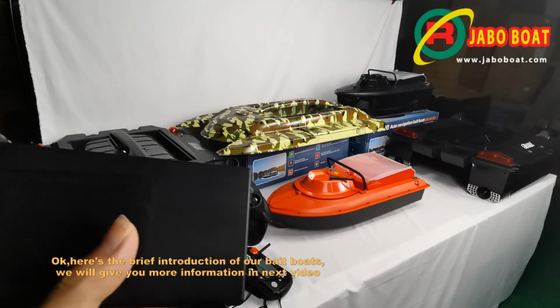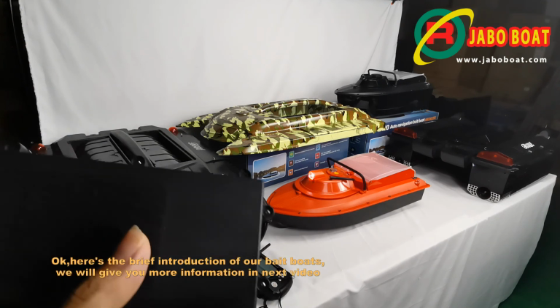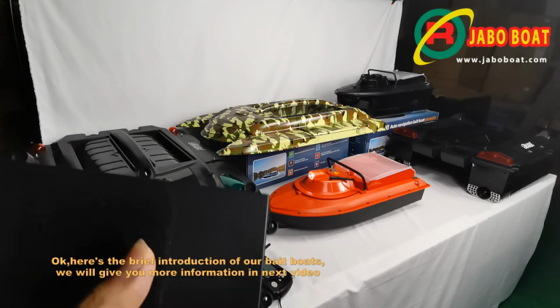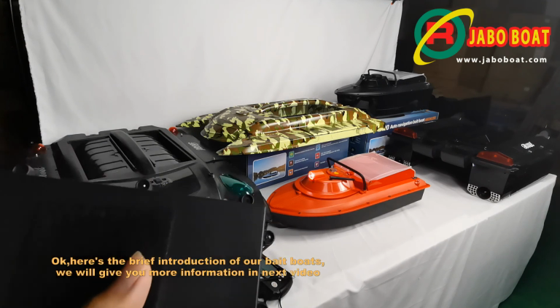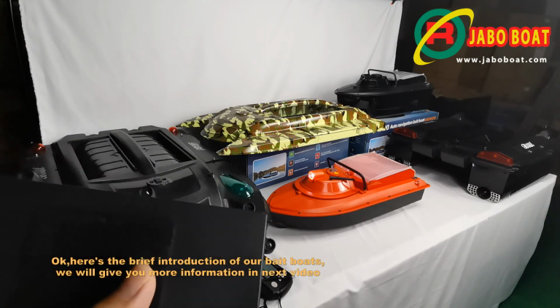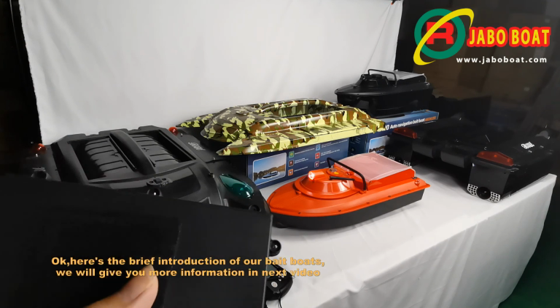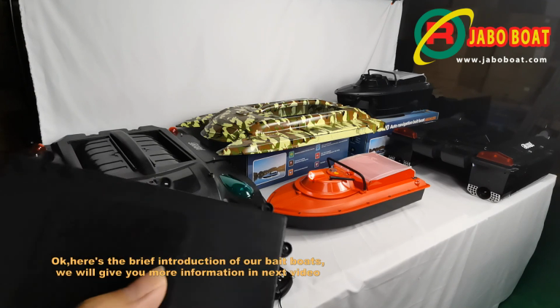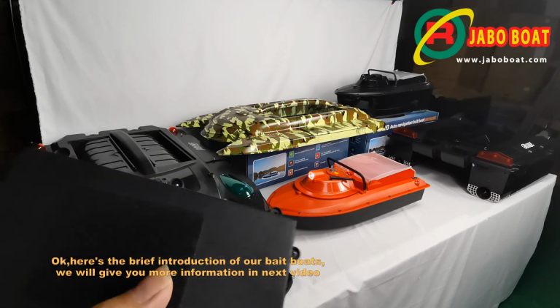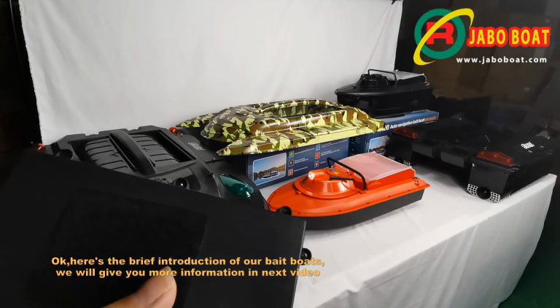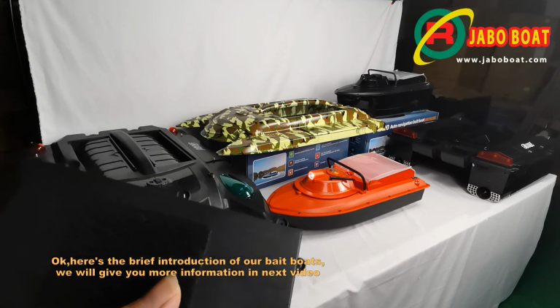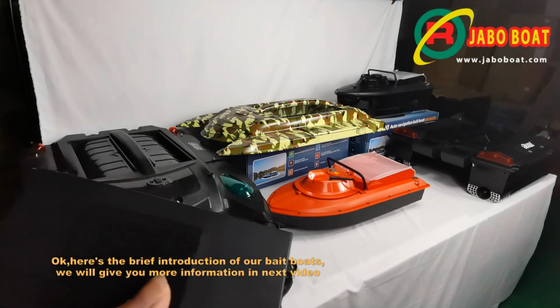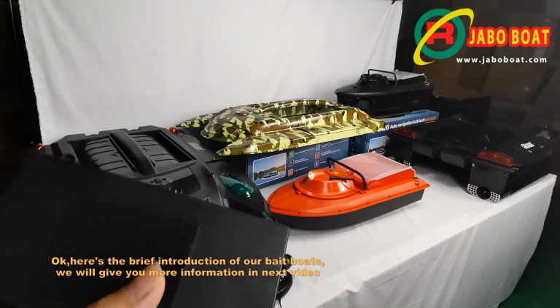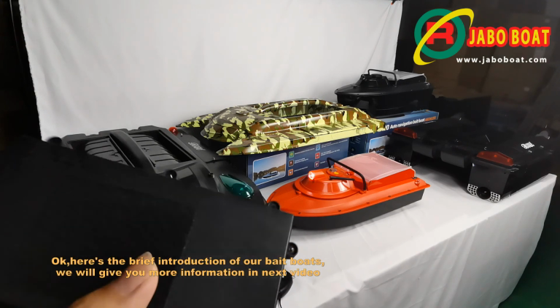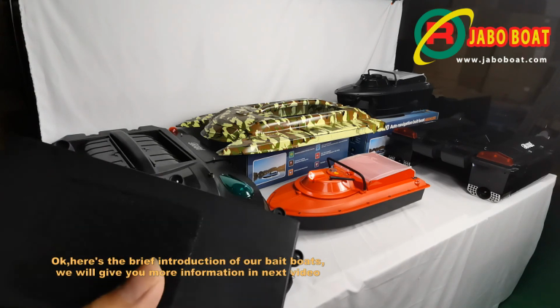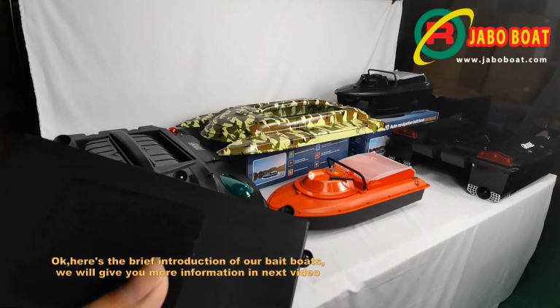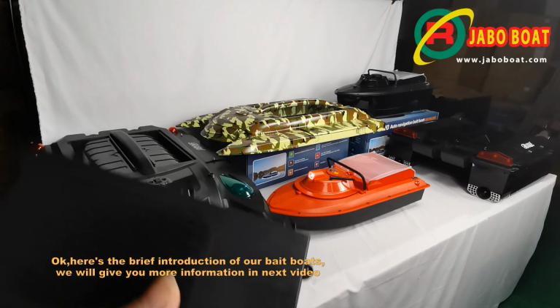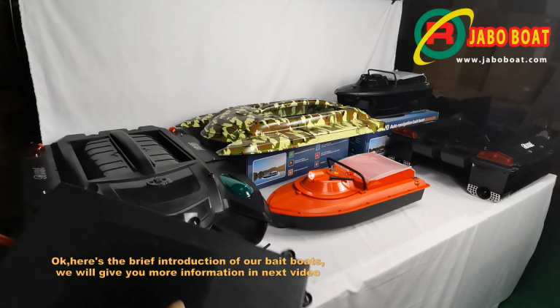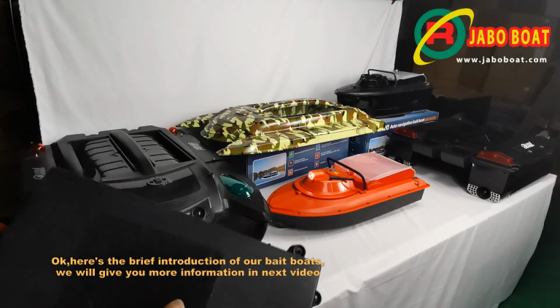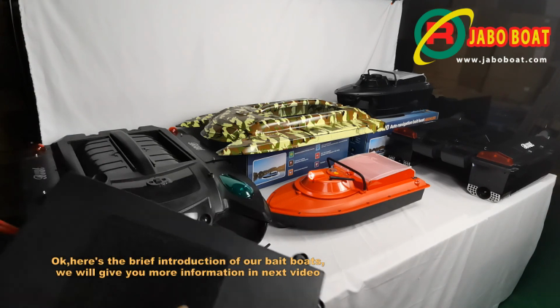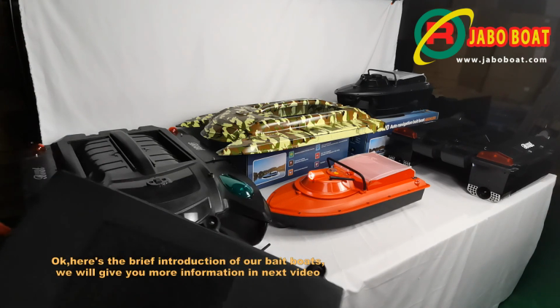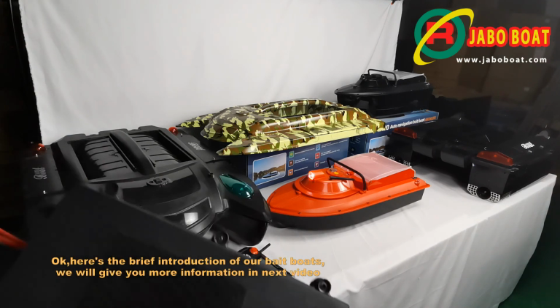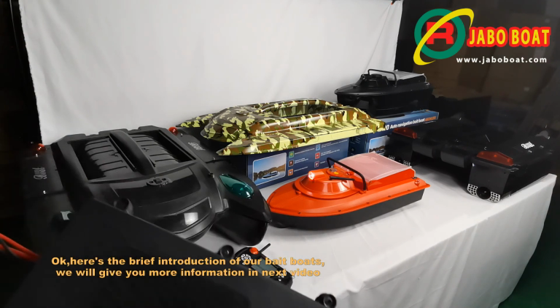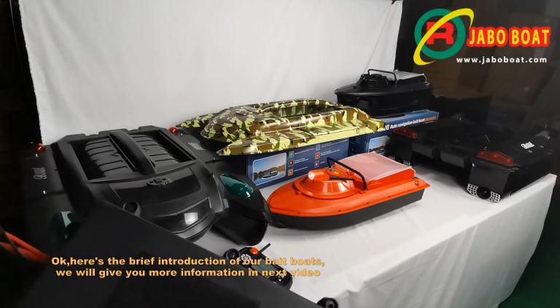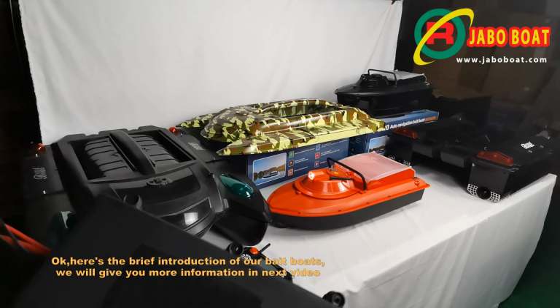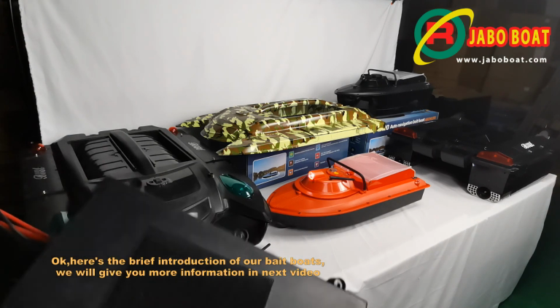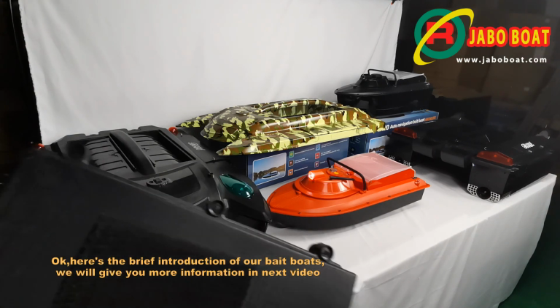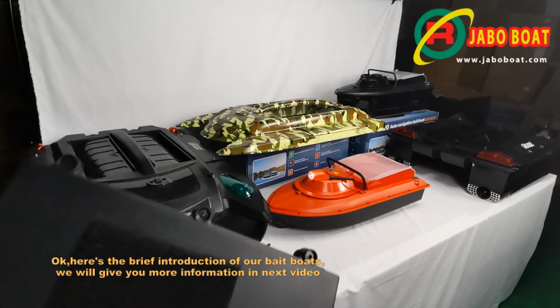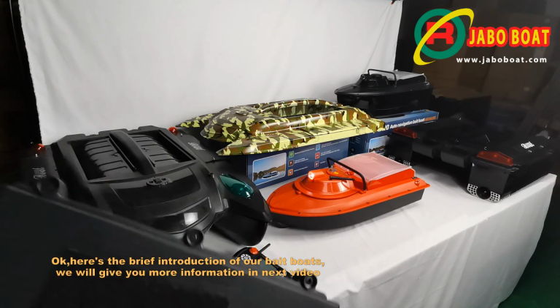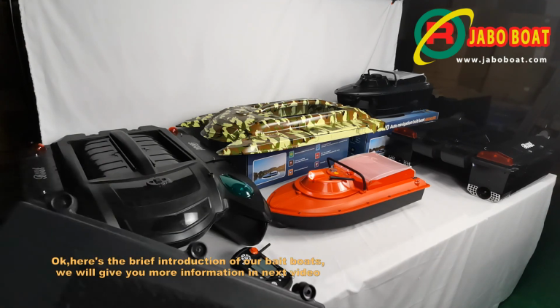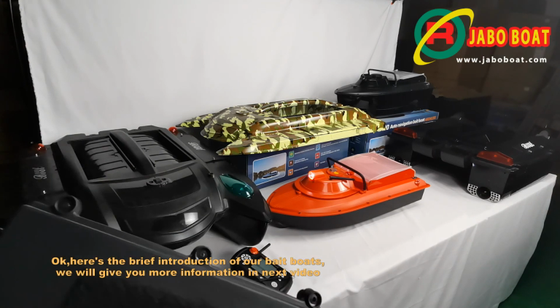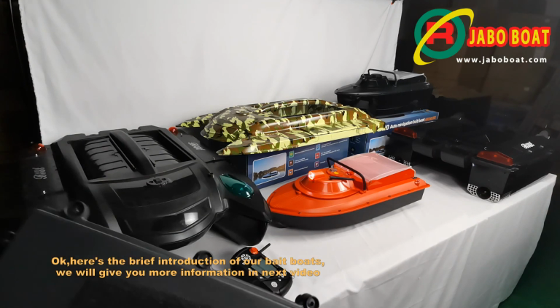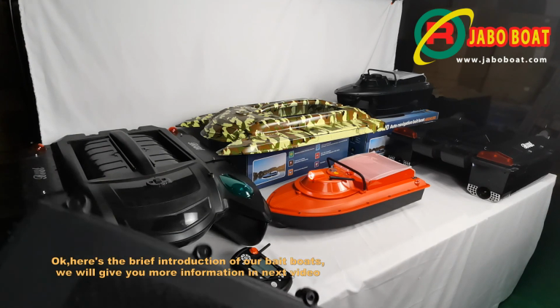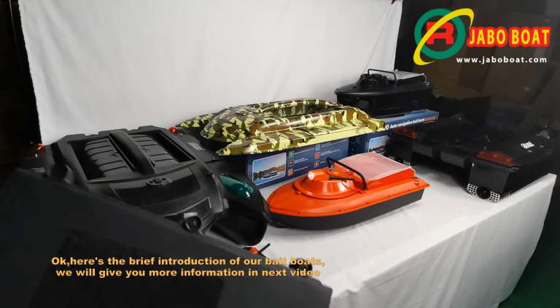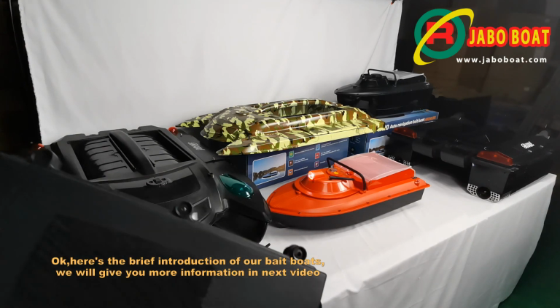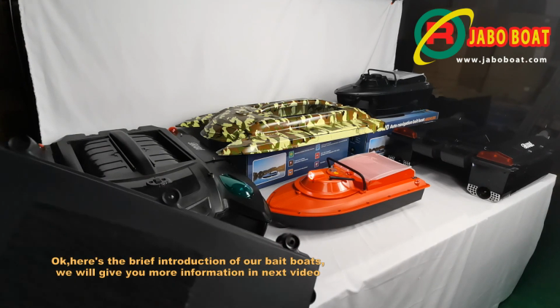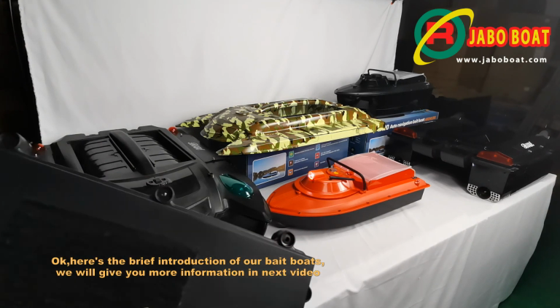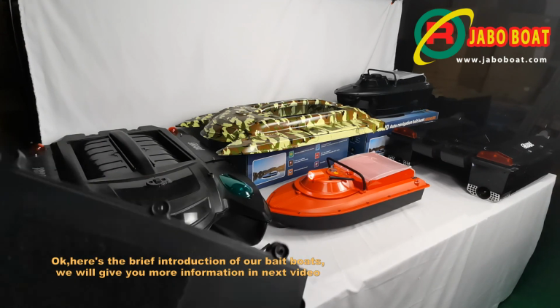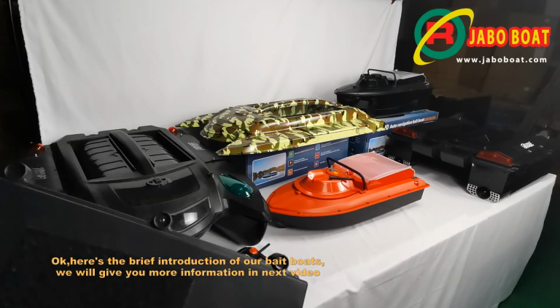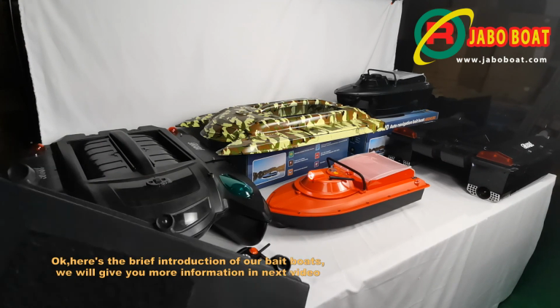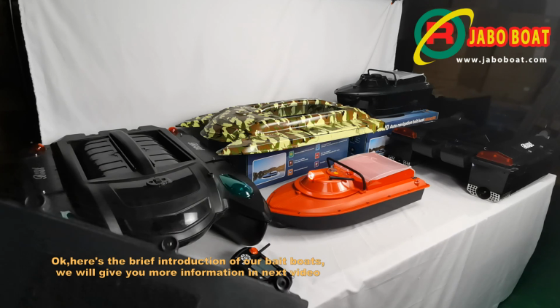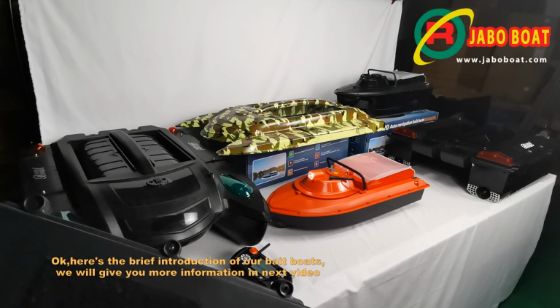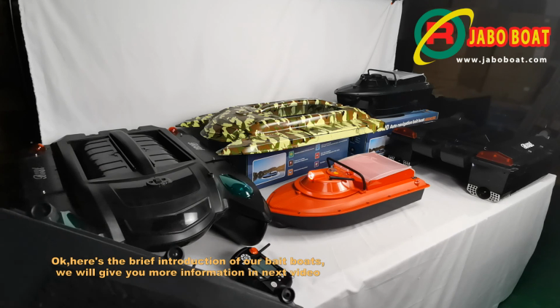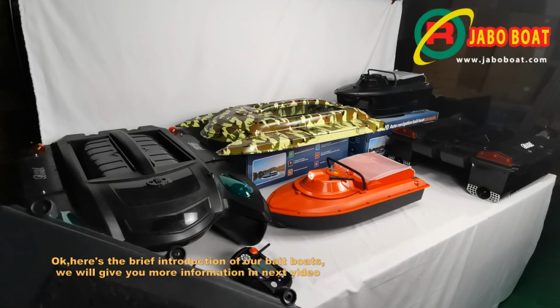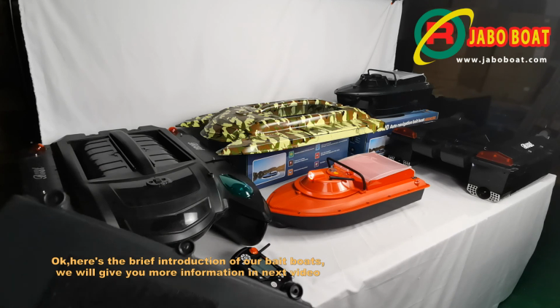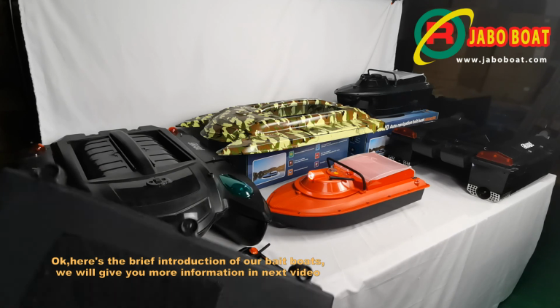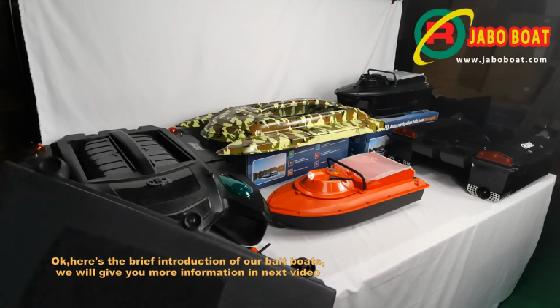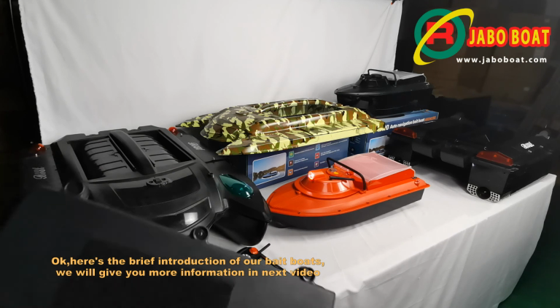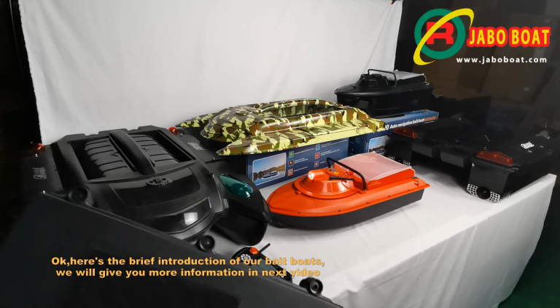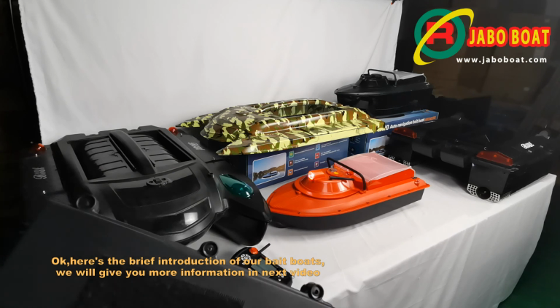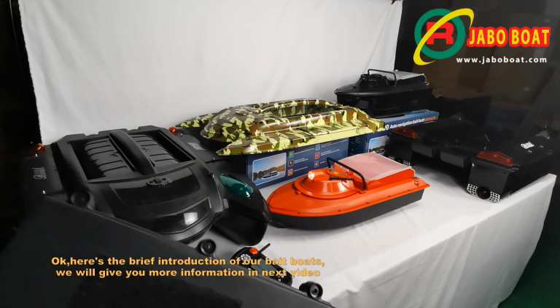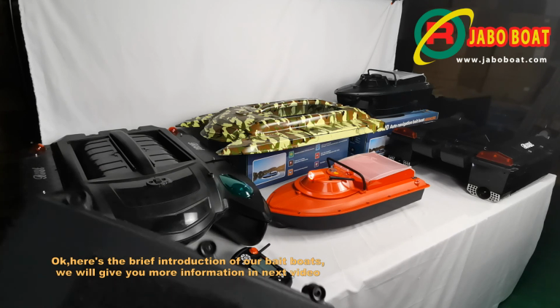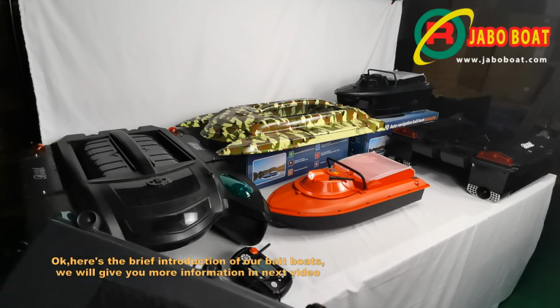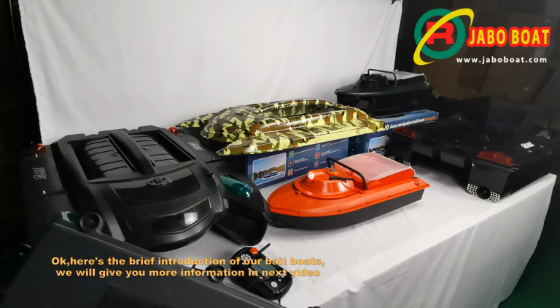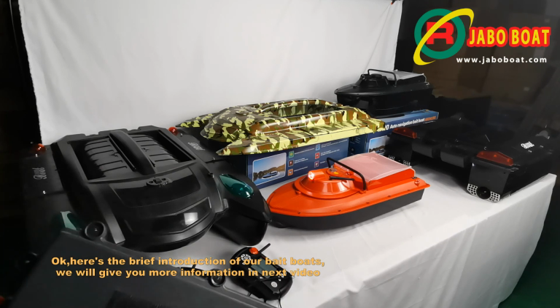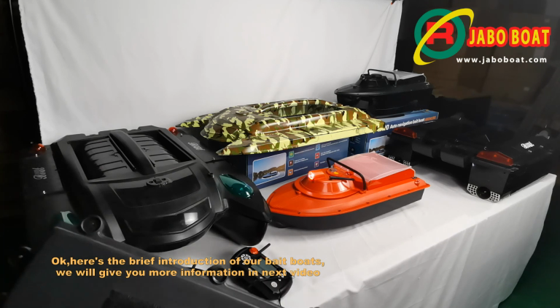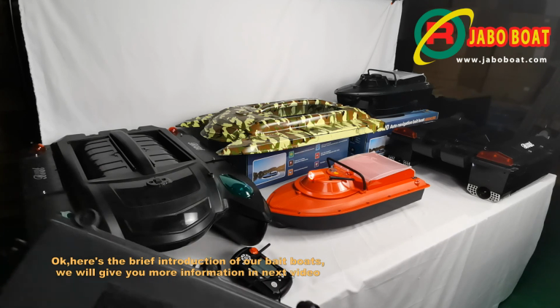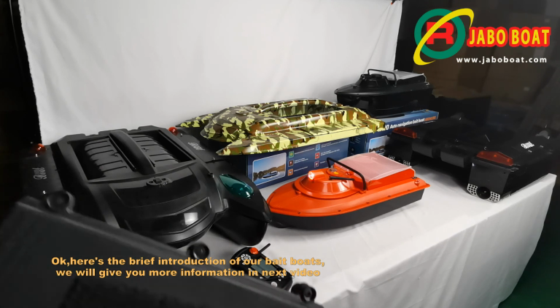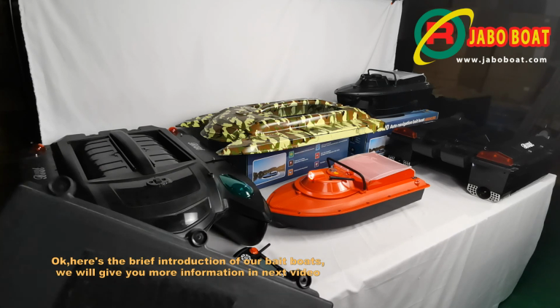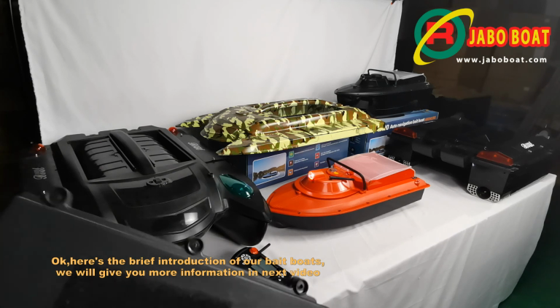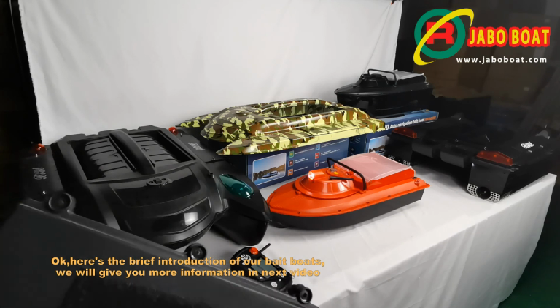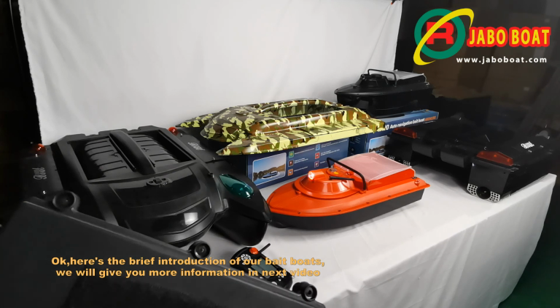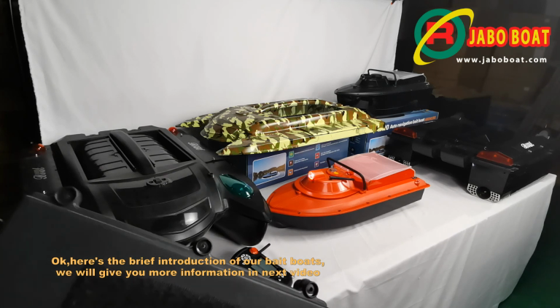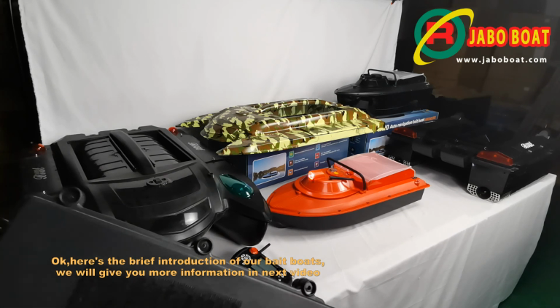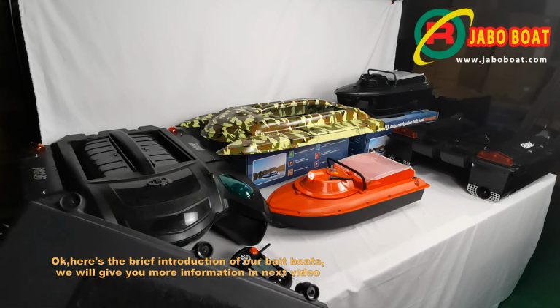Okay, here's the brief introduction of our bait boats, and we will give you more information in the next video.